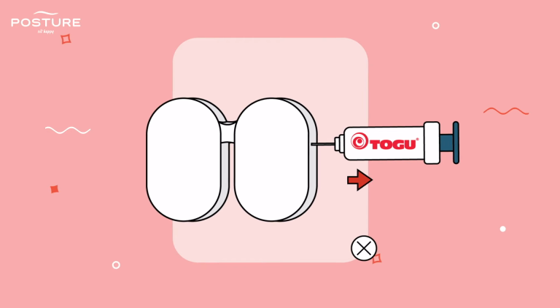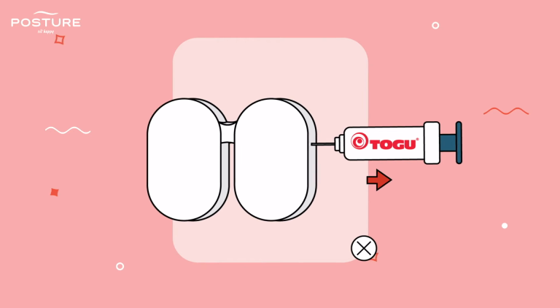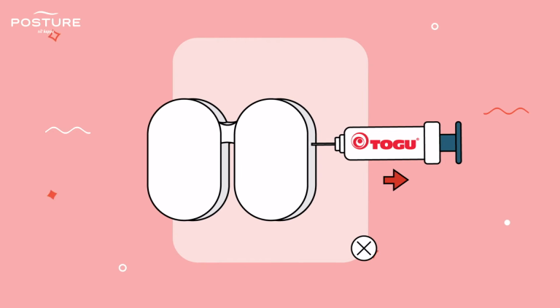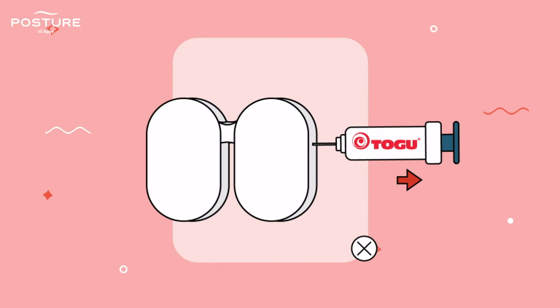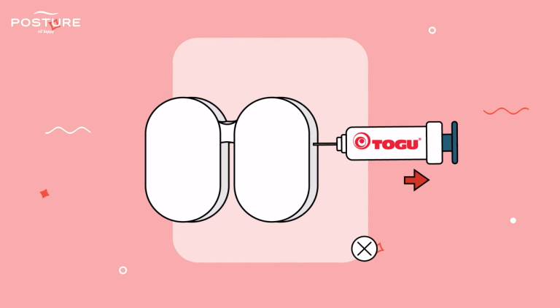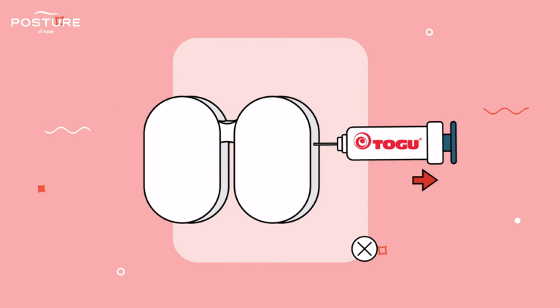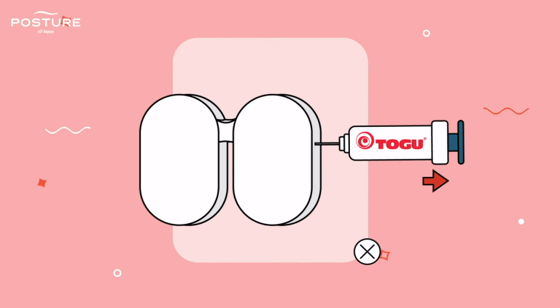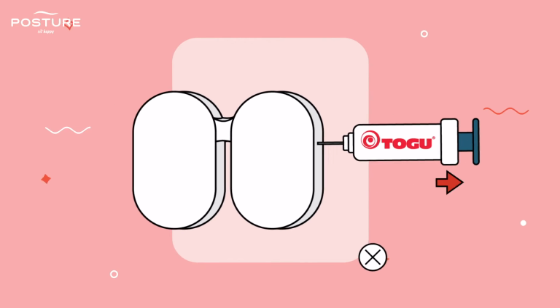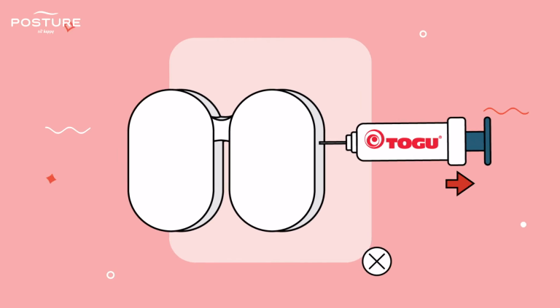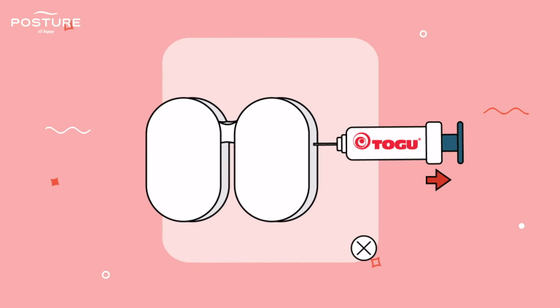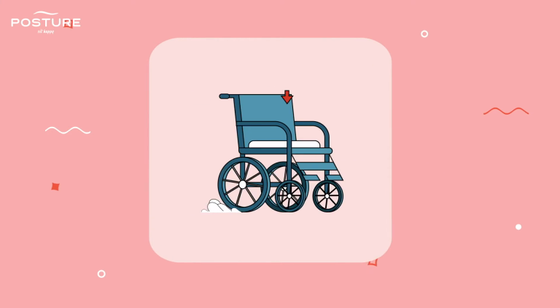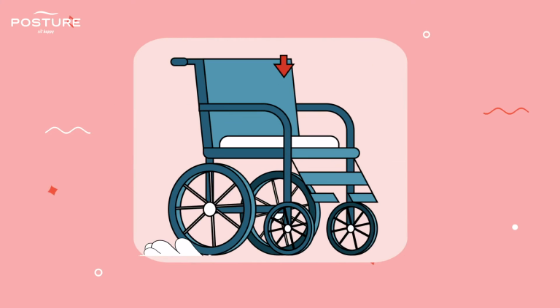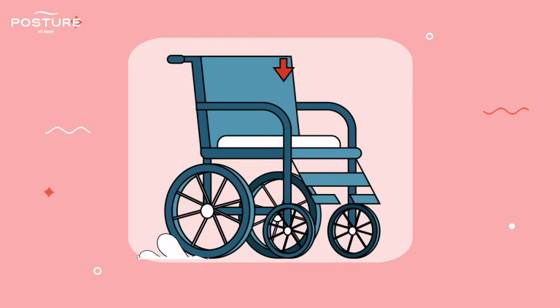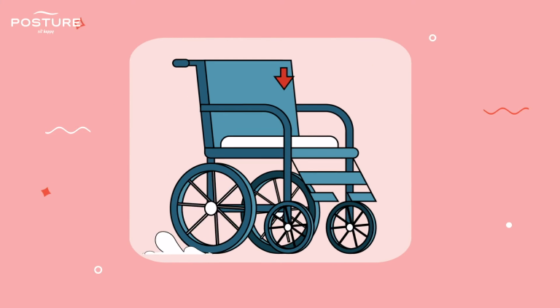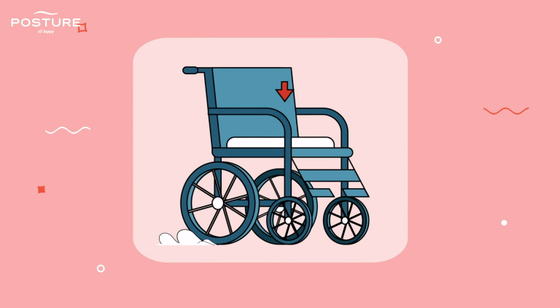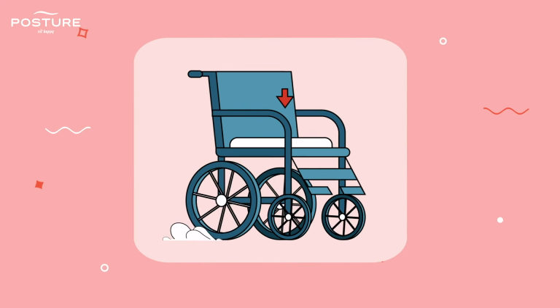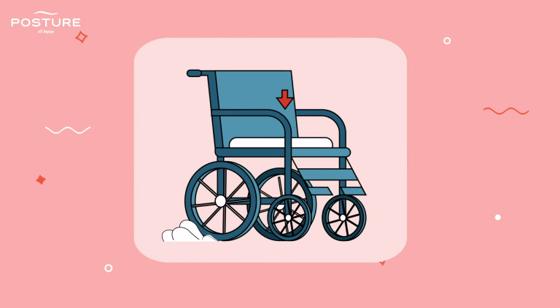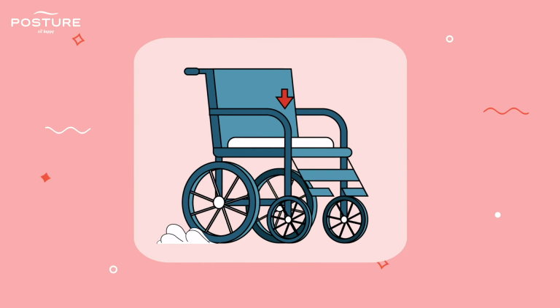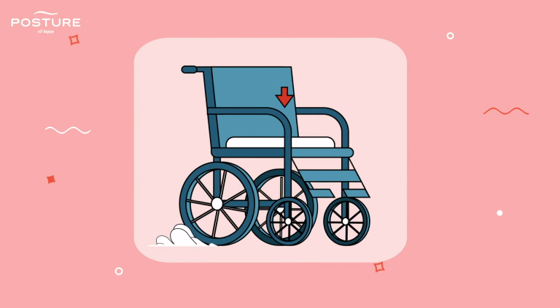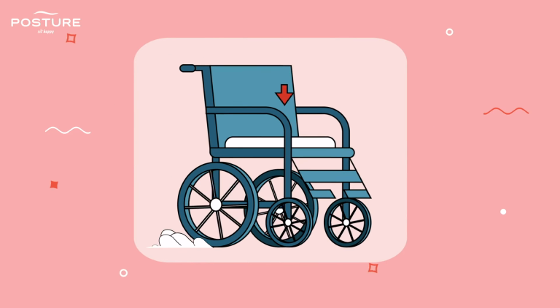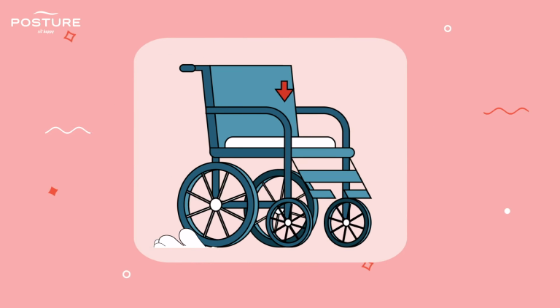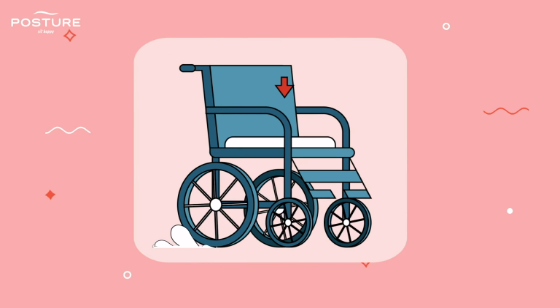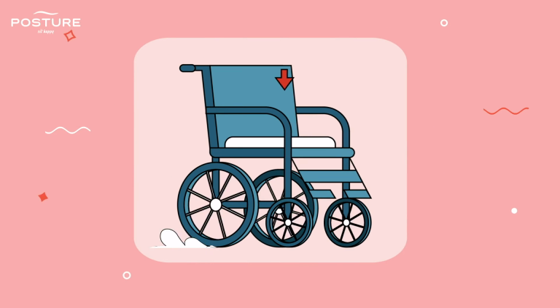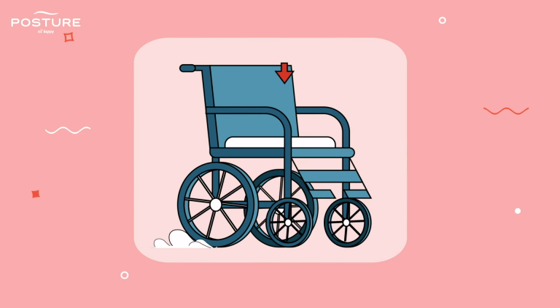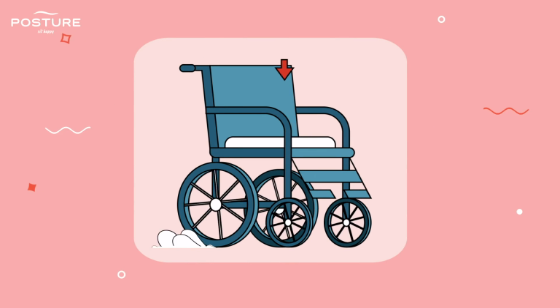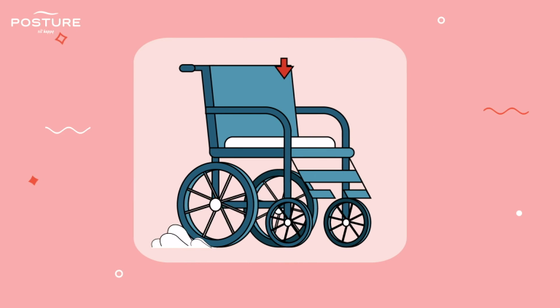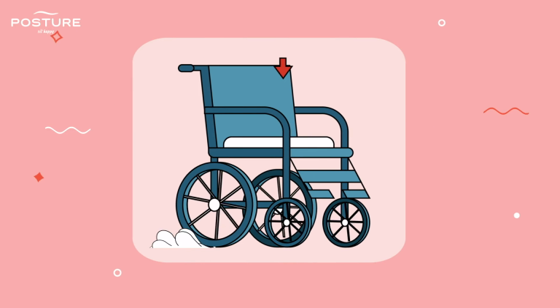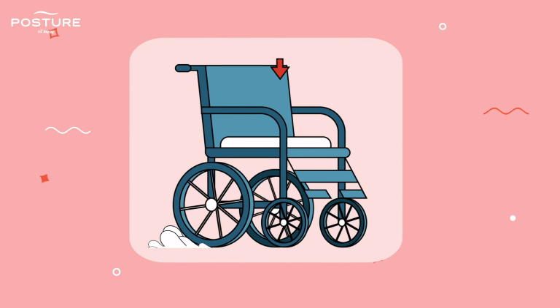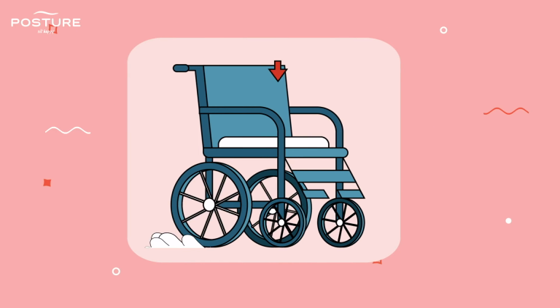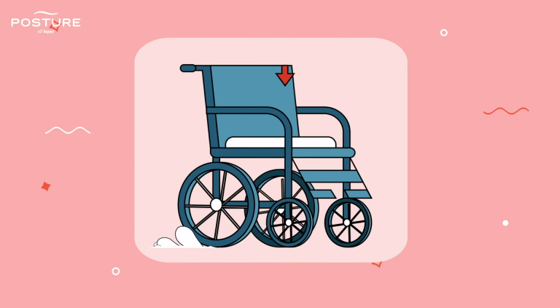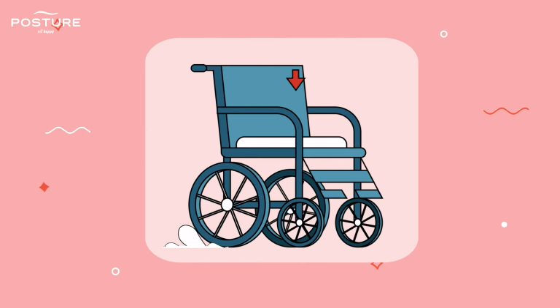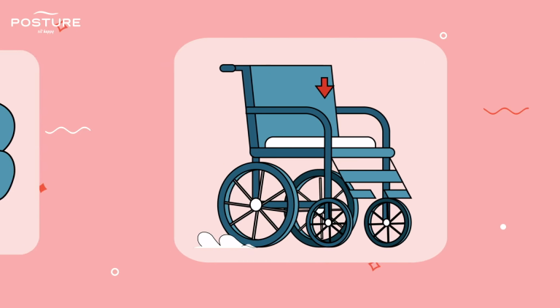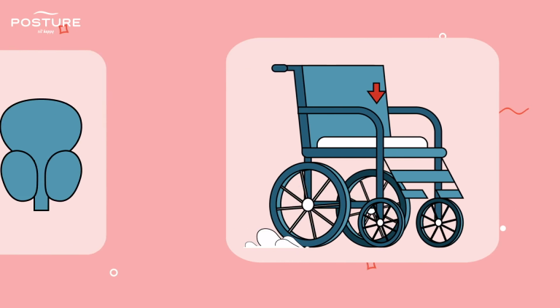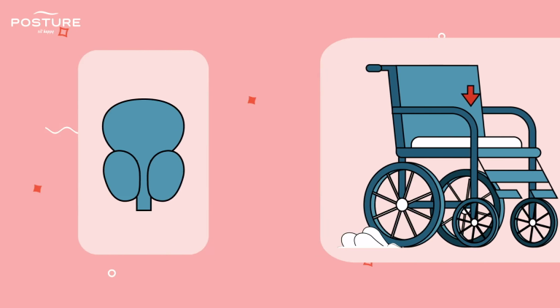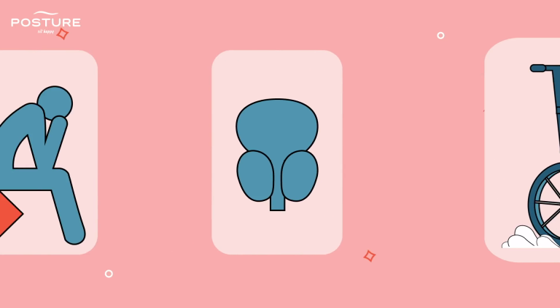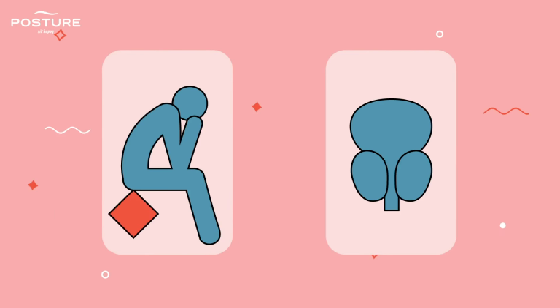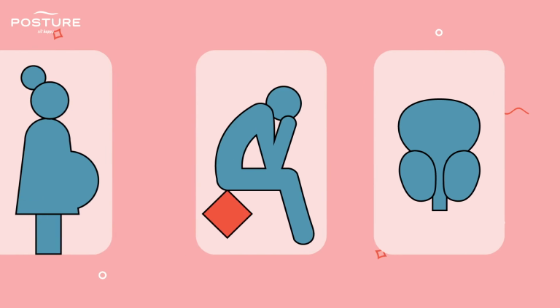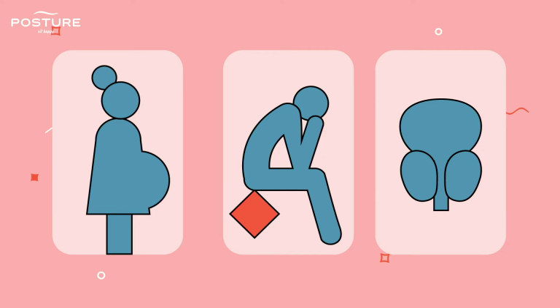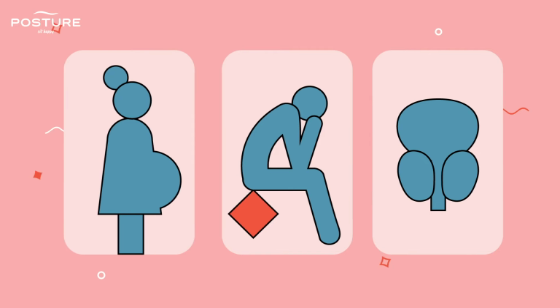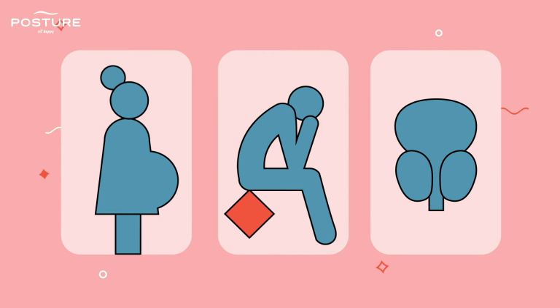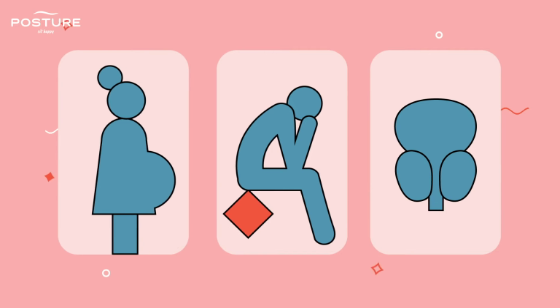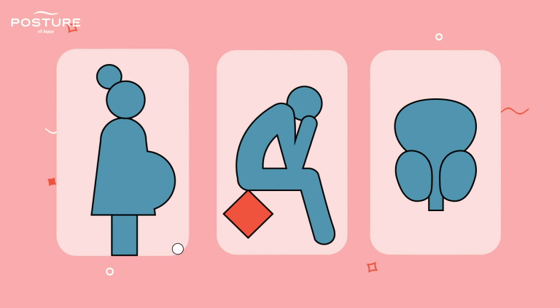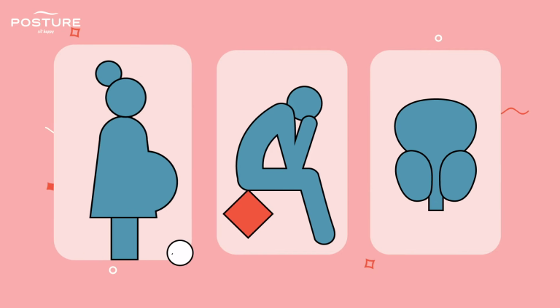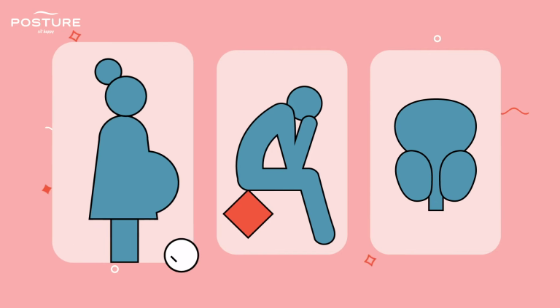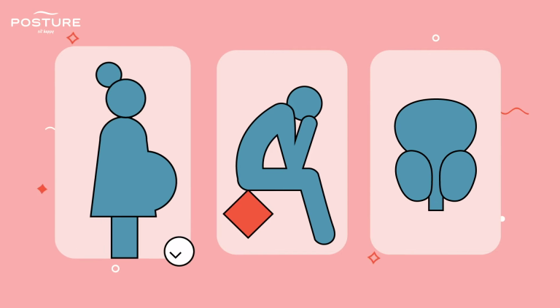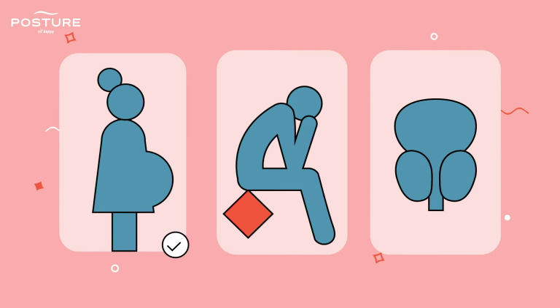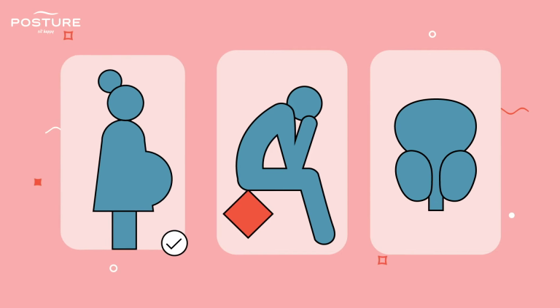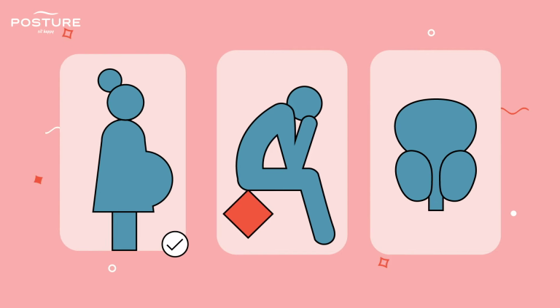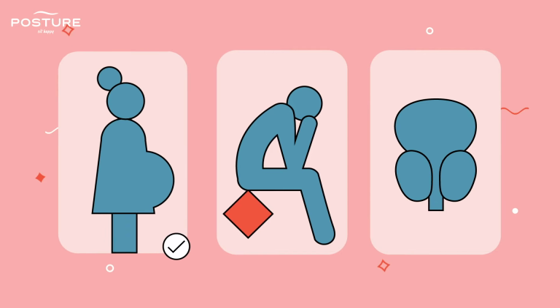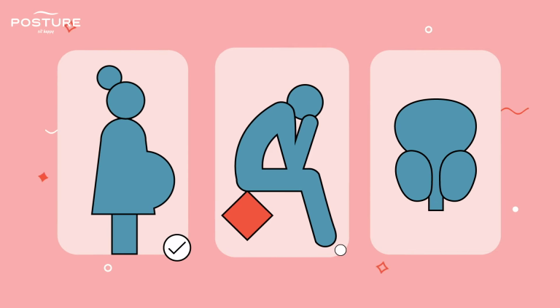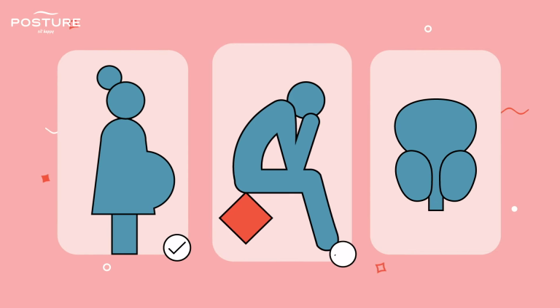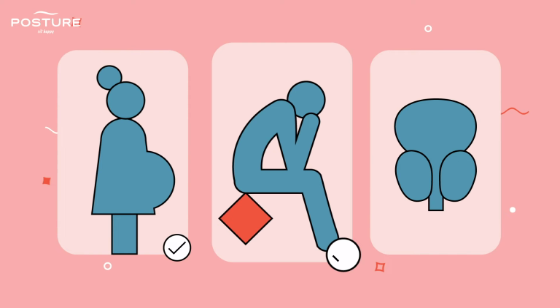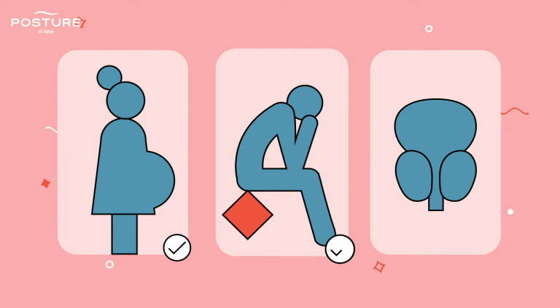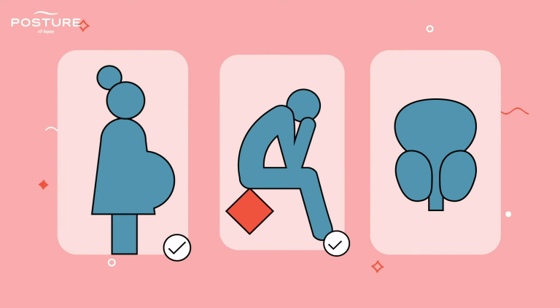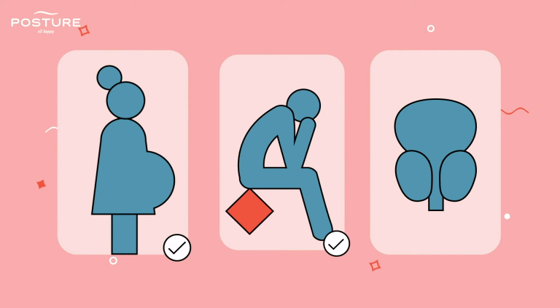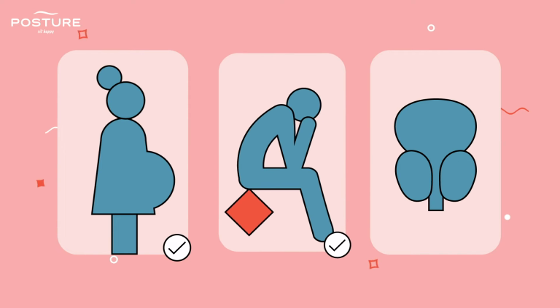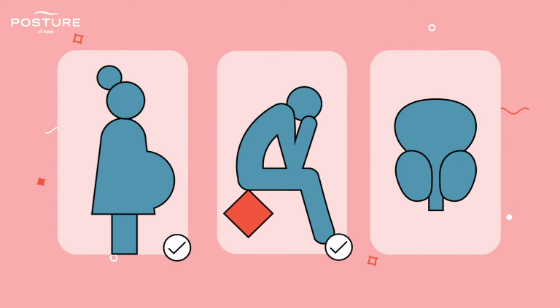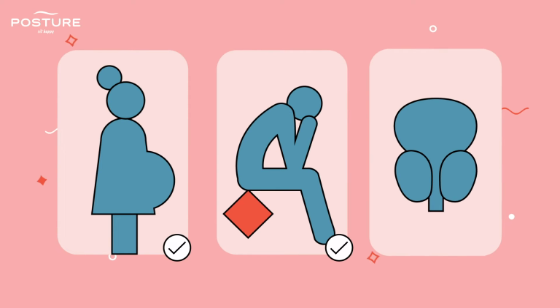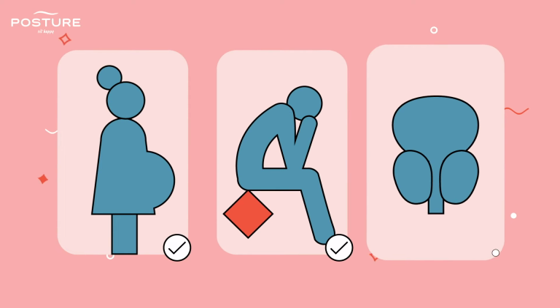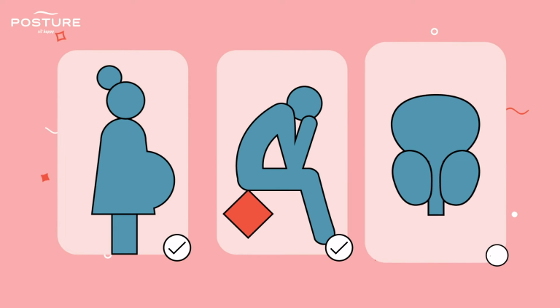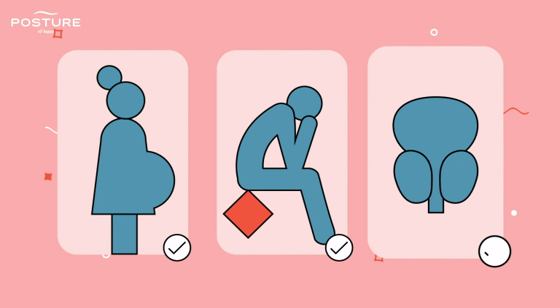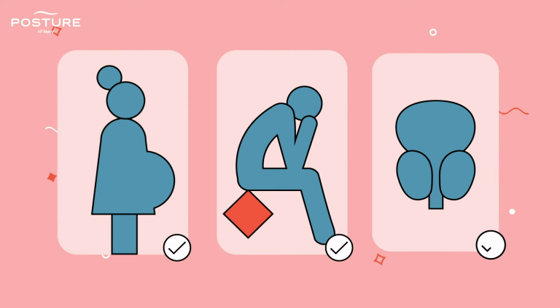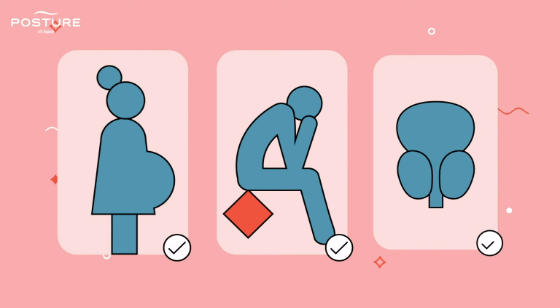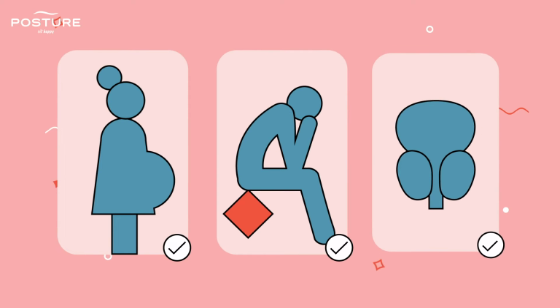This unique seat can be used on wheelchairs and is beneficial for certain cases such as pregnancy, hemorrhoids, or prostatitis.